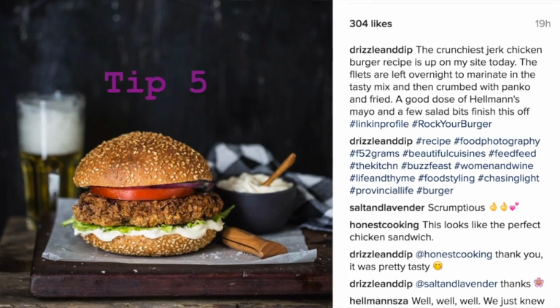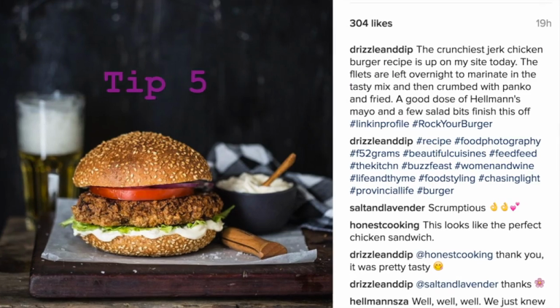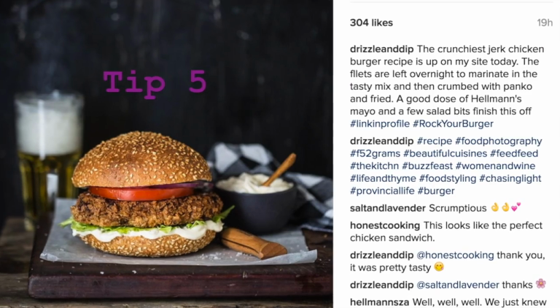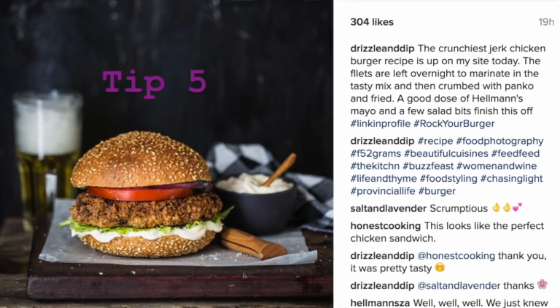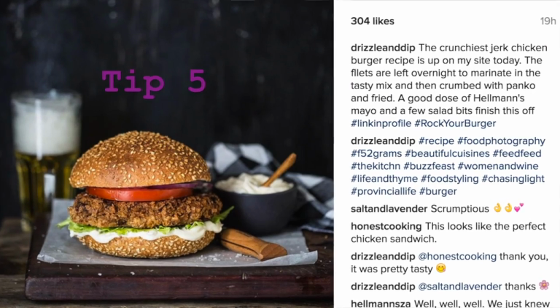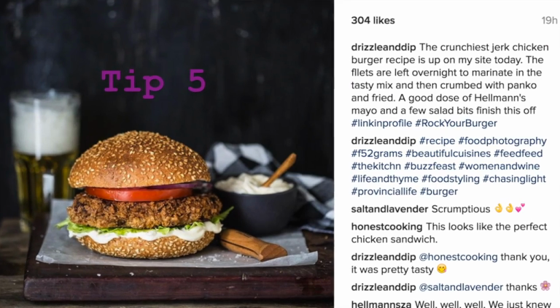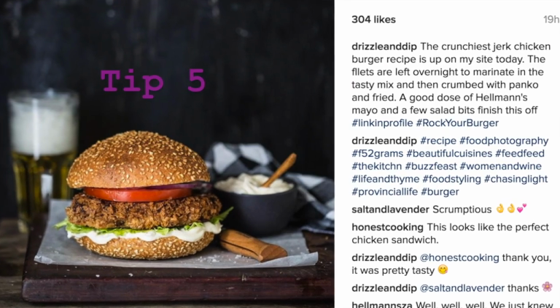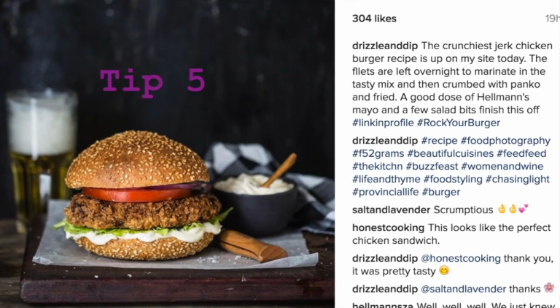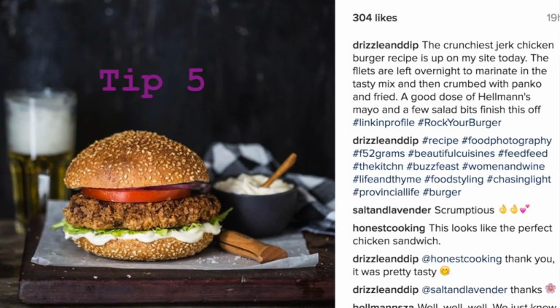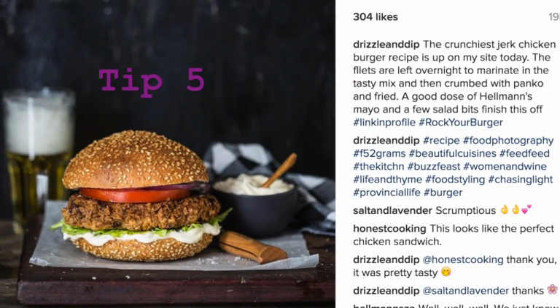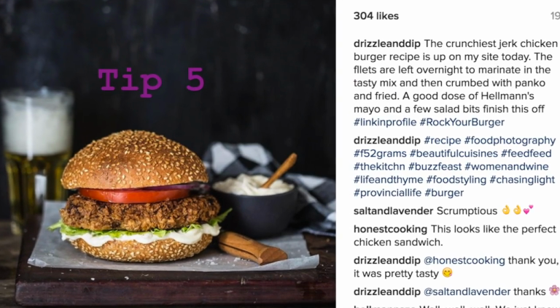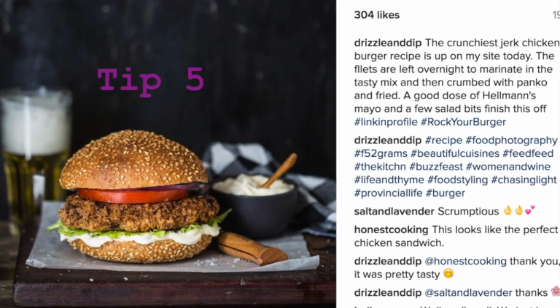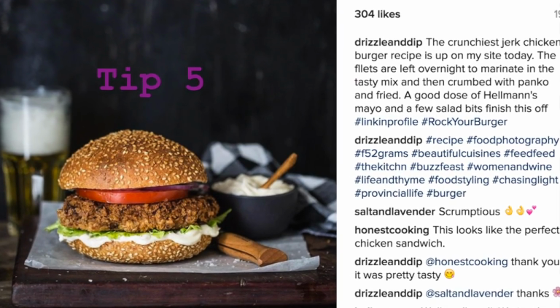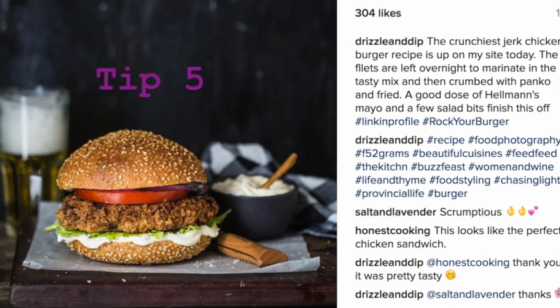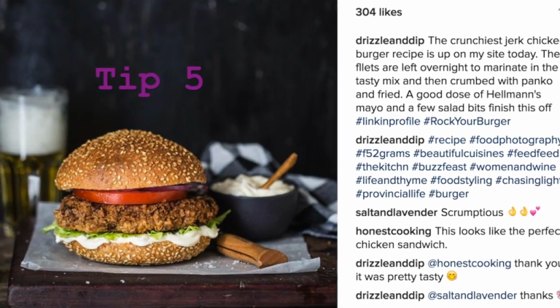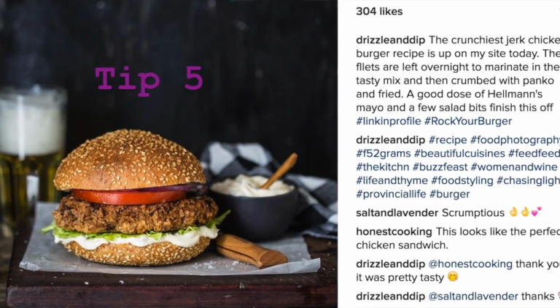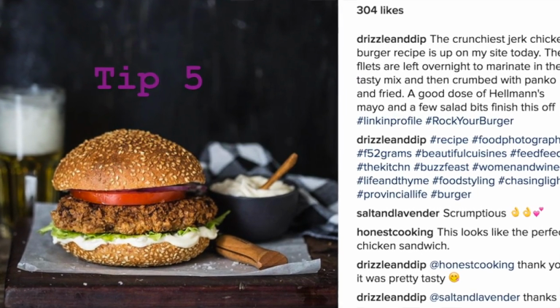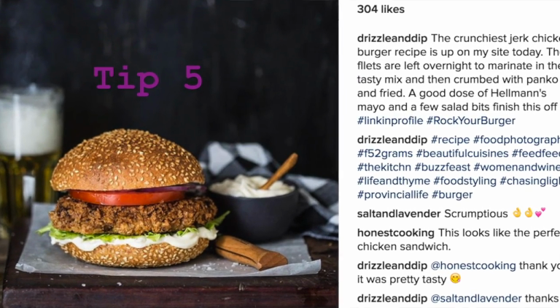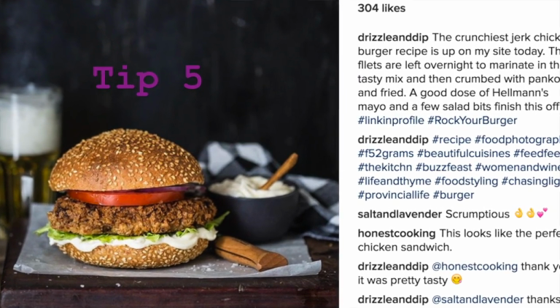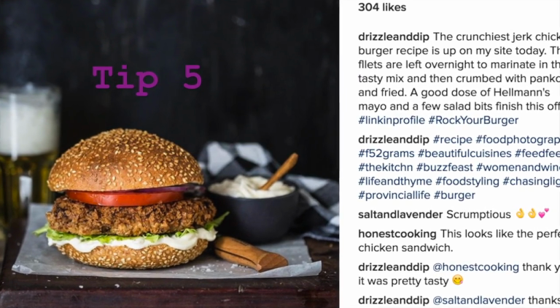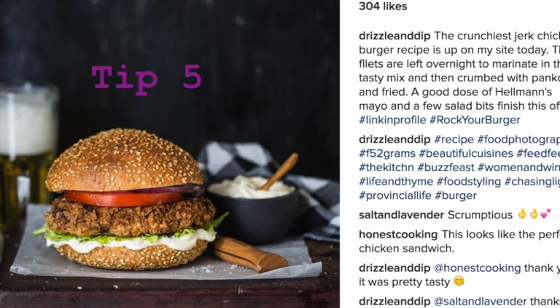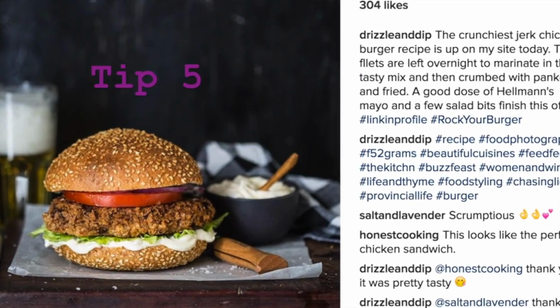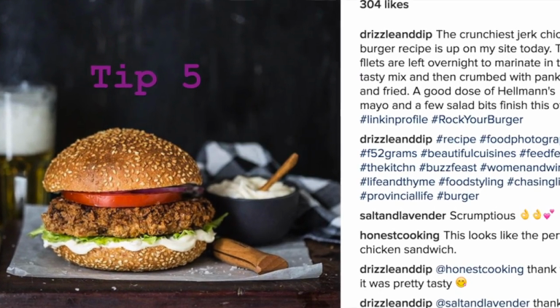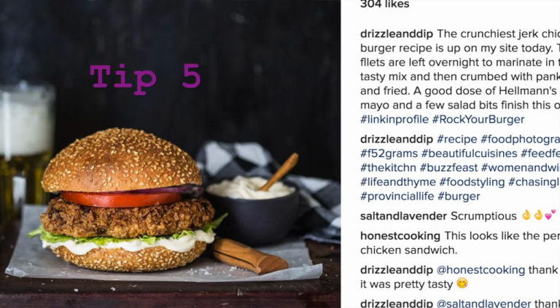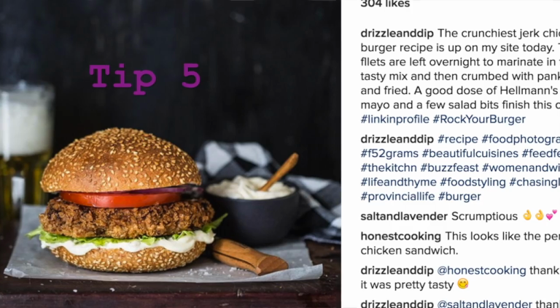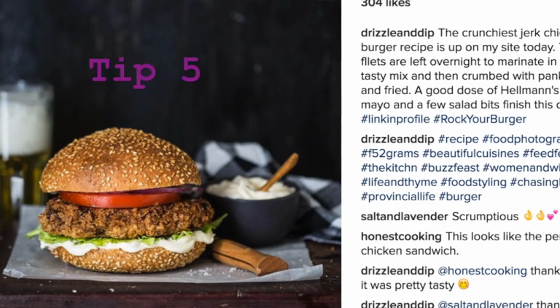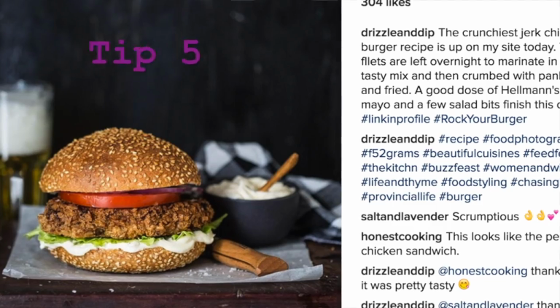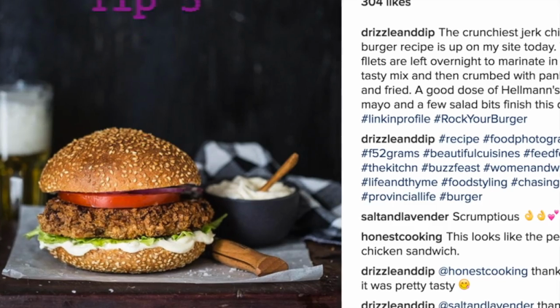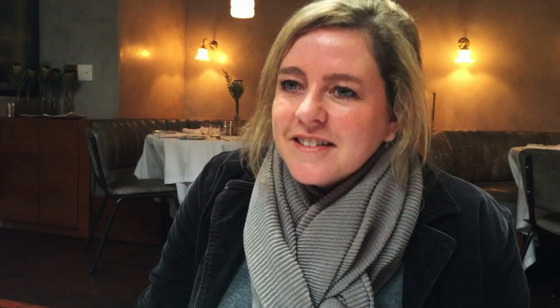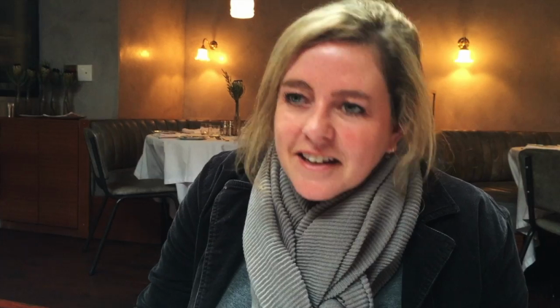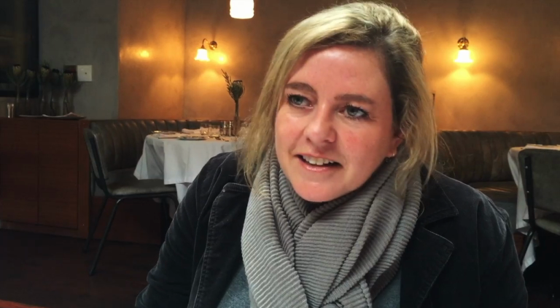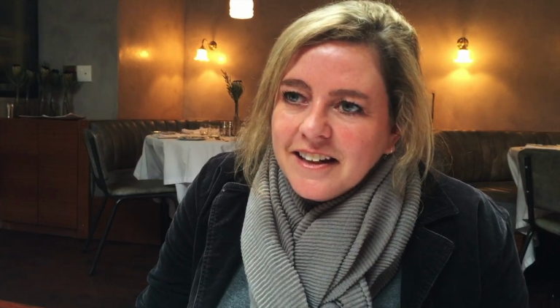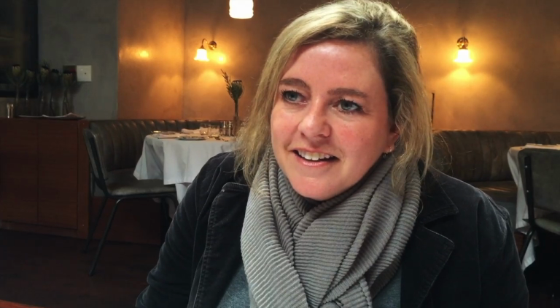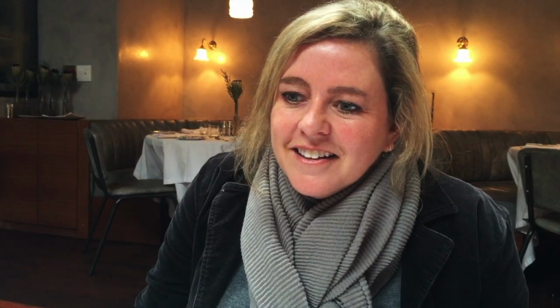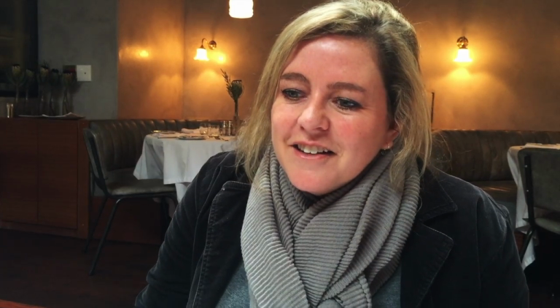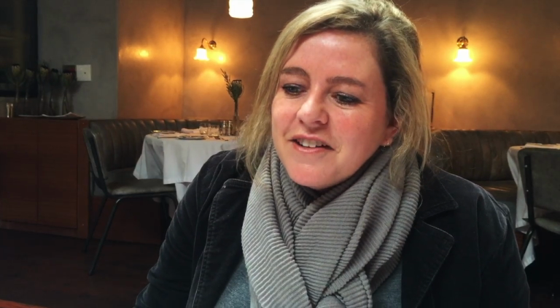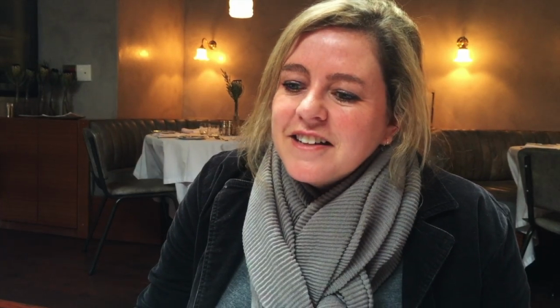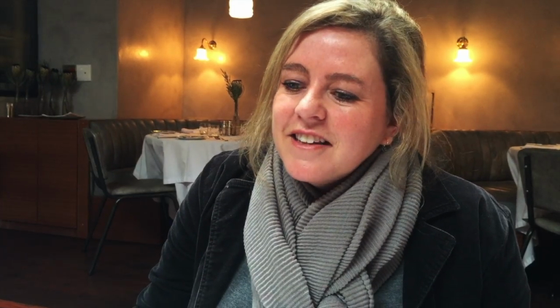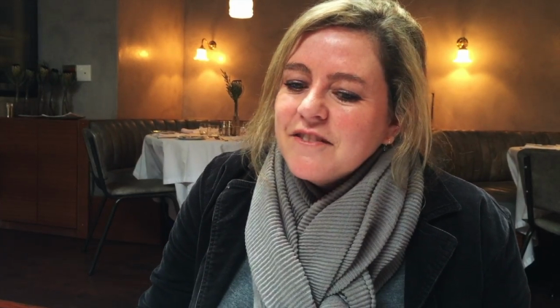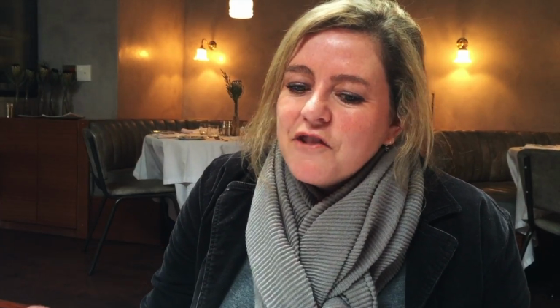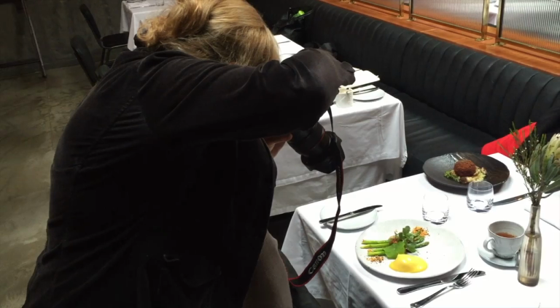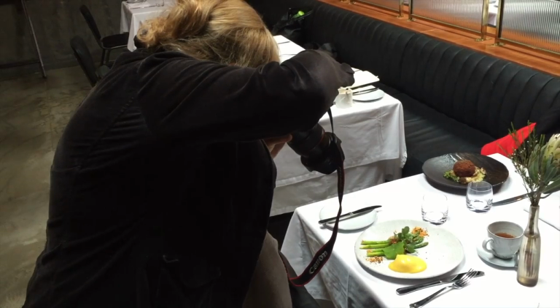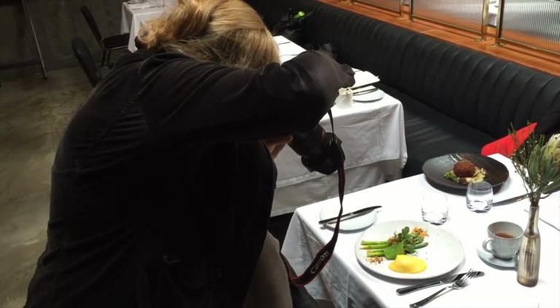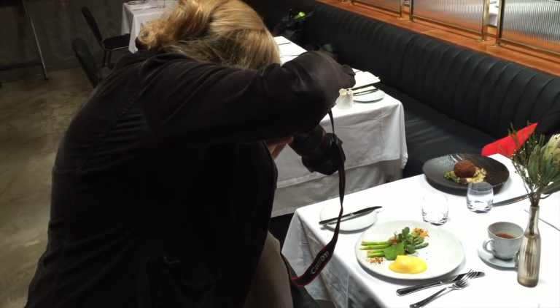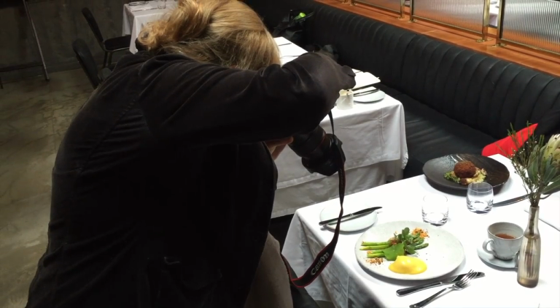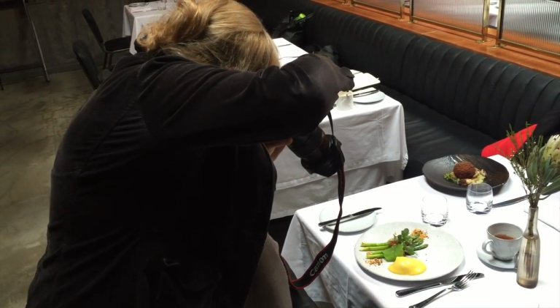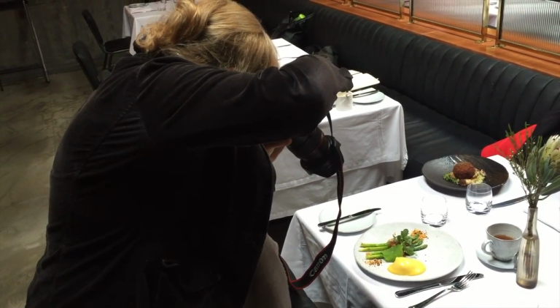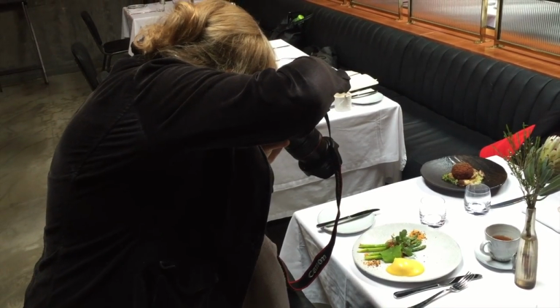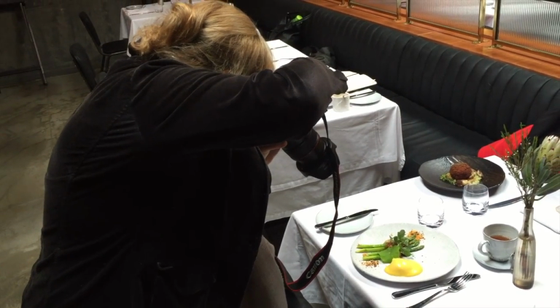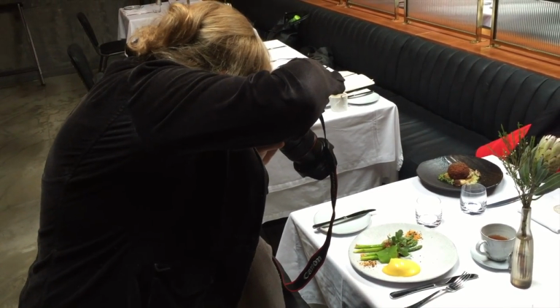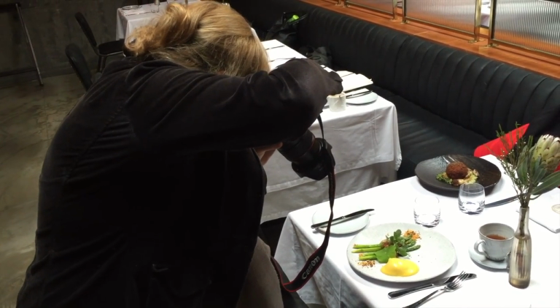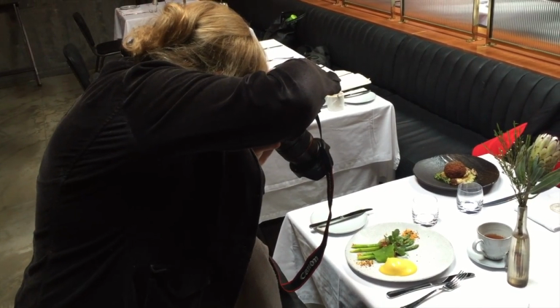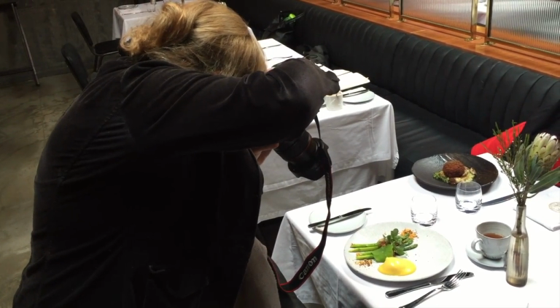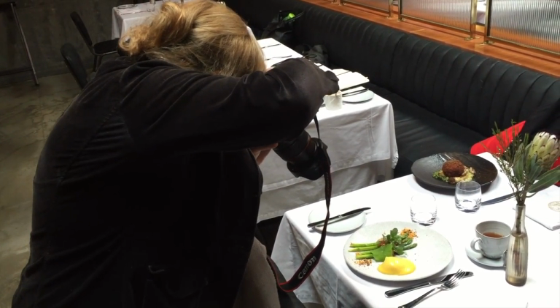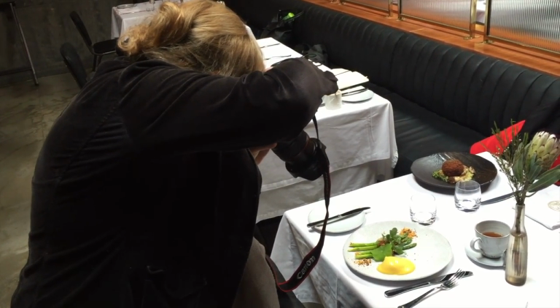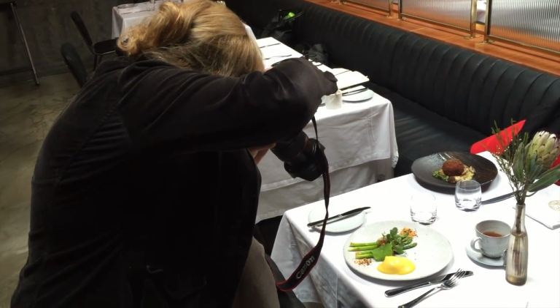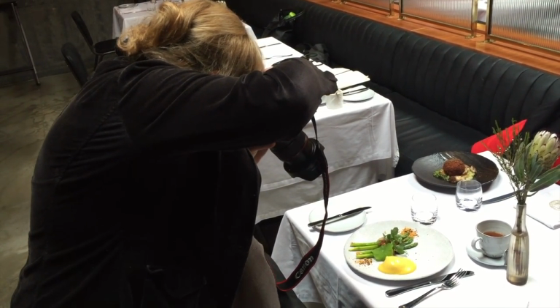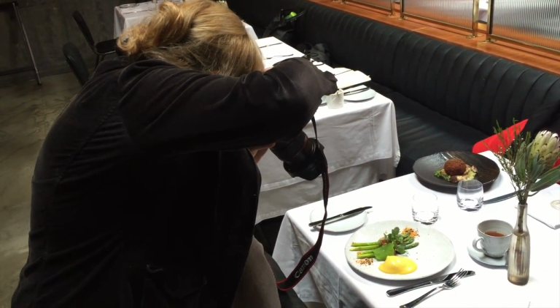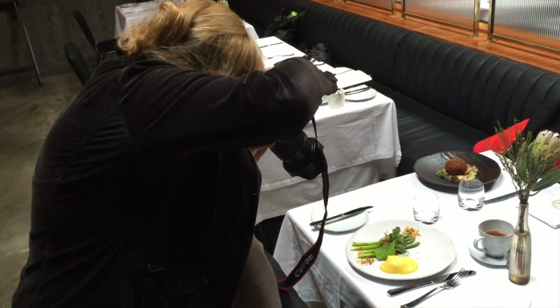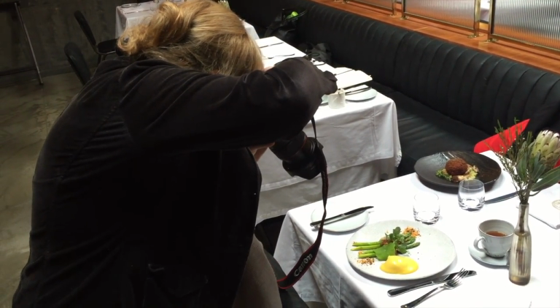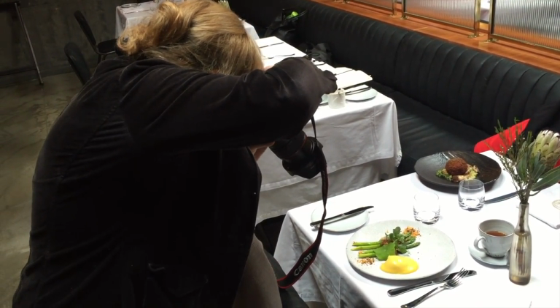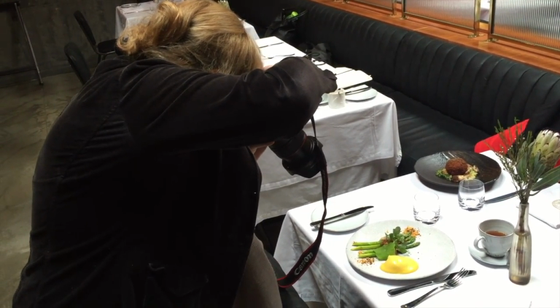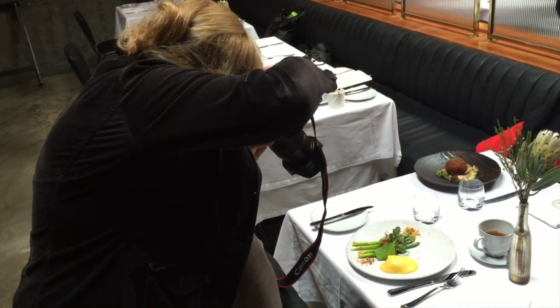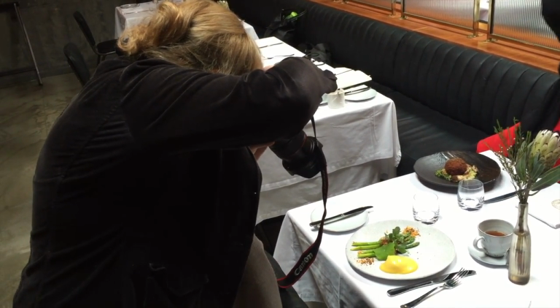The other thing to do is to shoot food that is naturally pretty. Don't shoot something that's ugly — find something very appetizing, like burgers or pizzas.